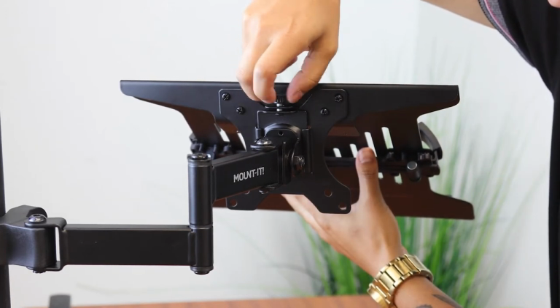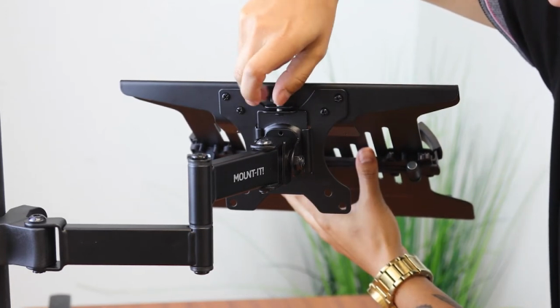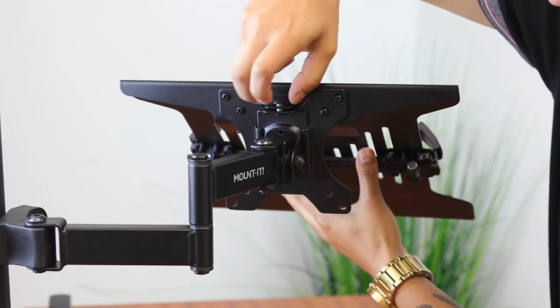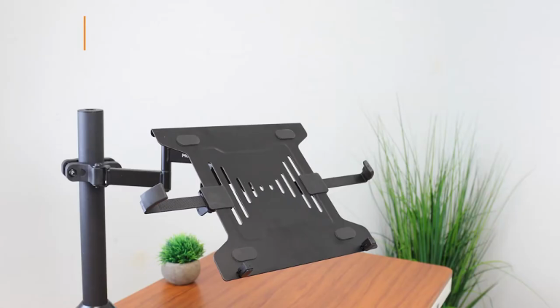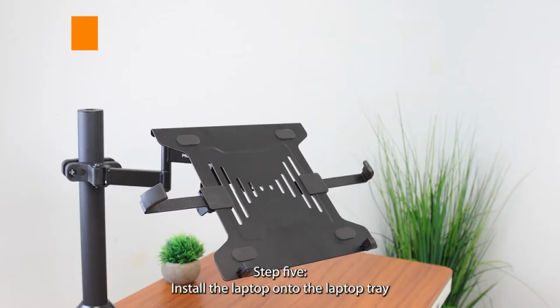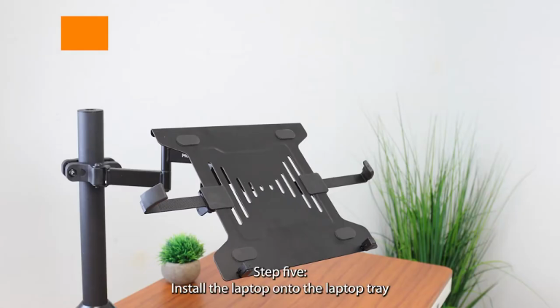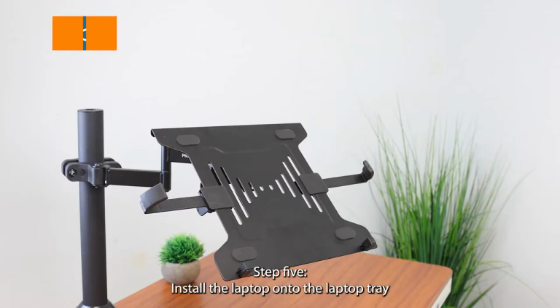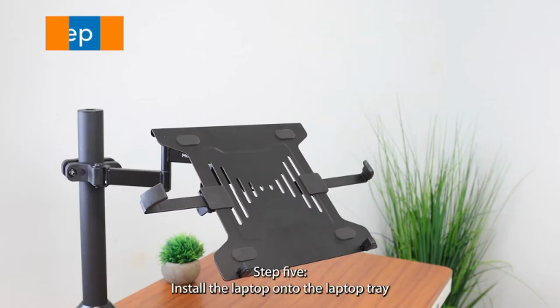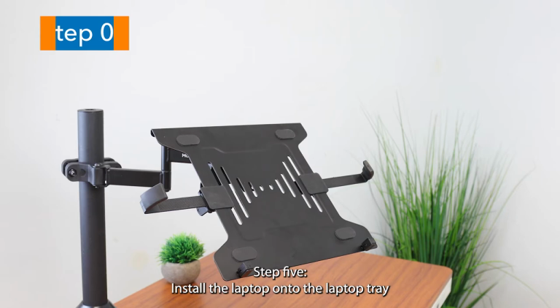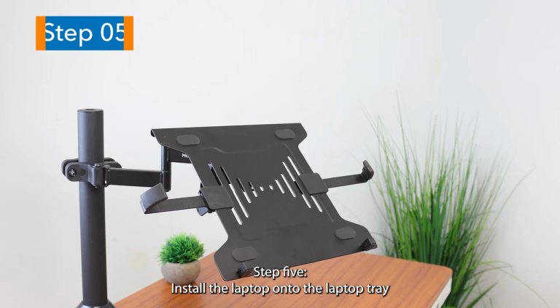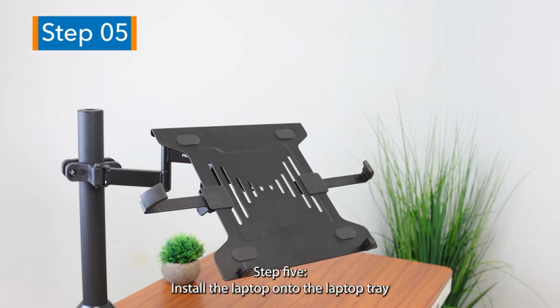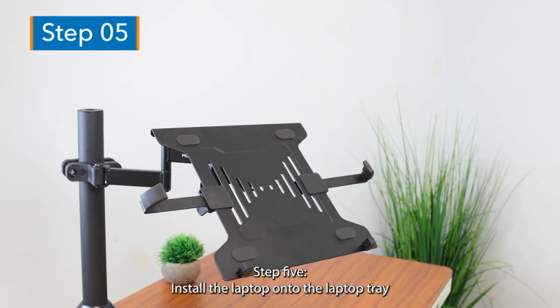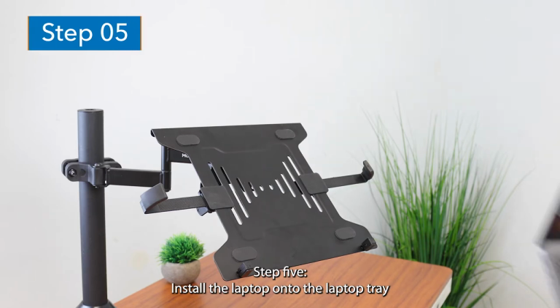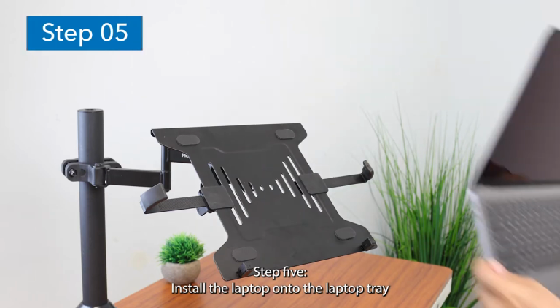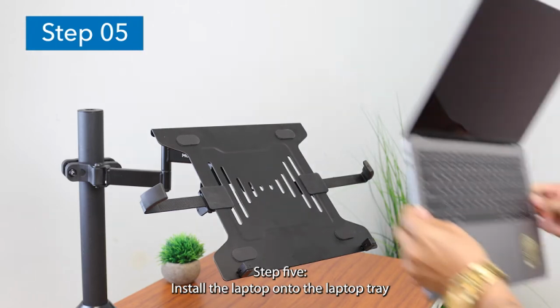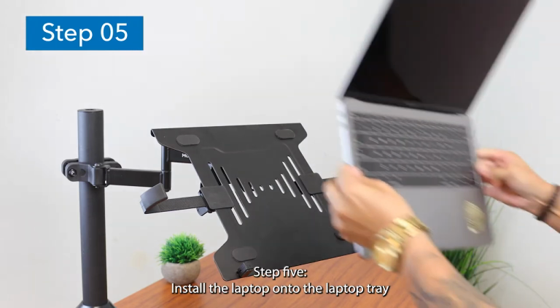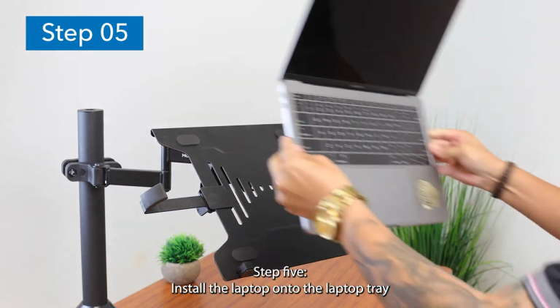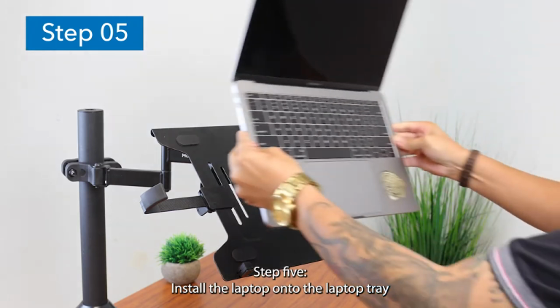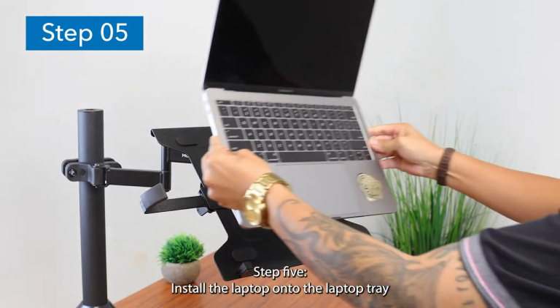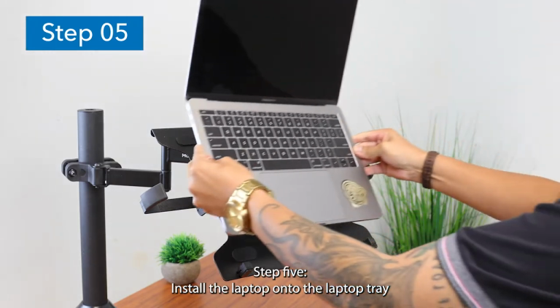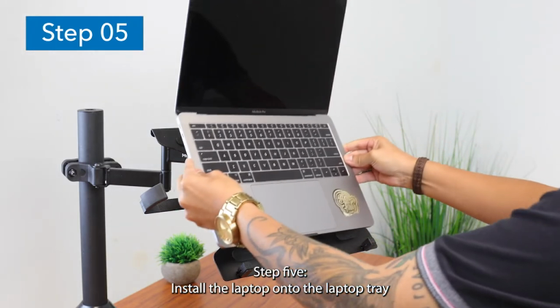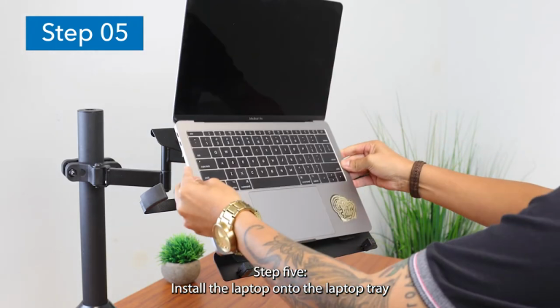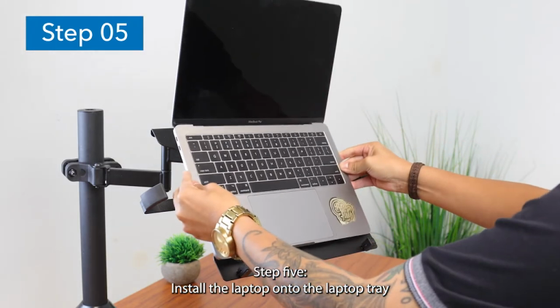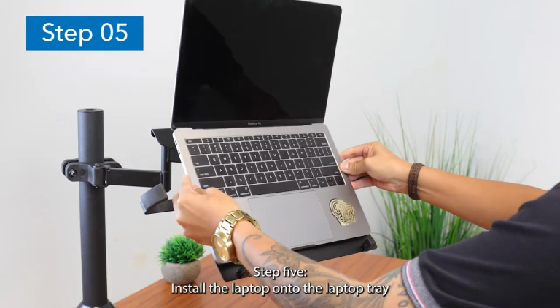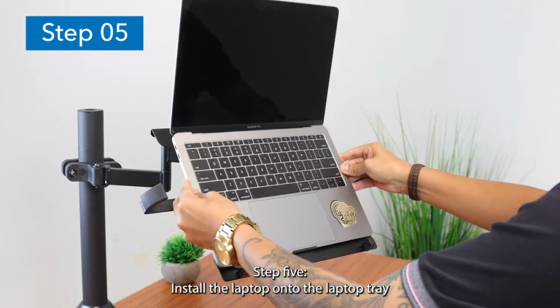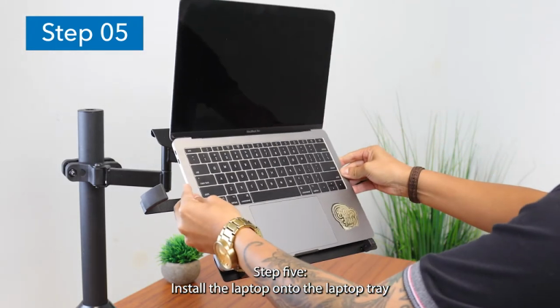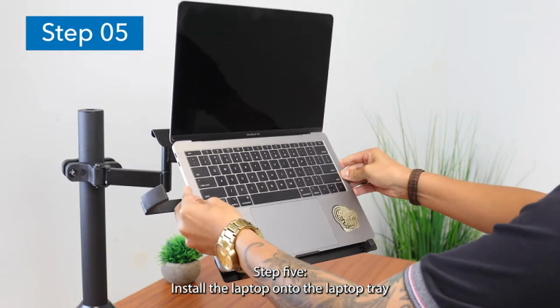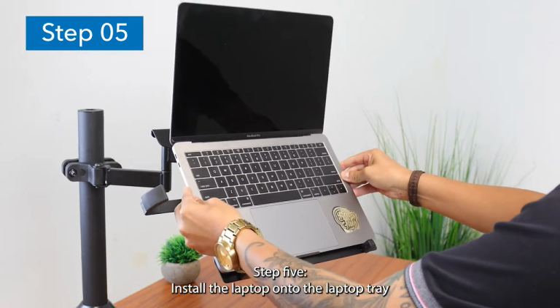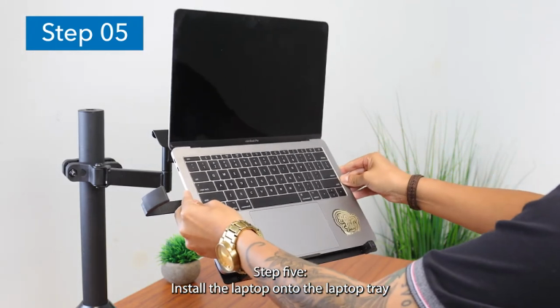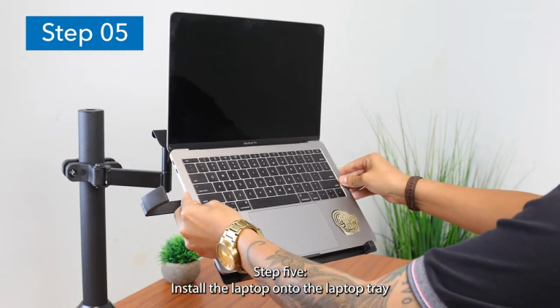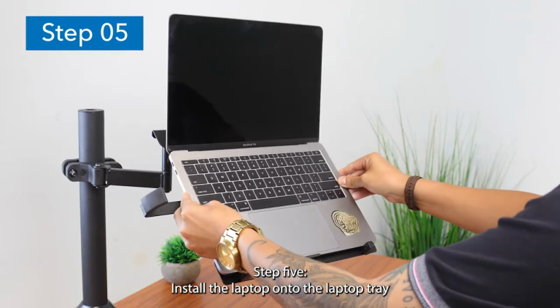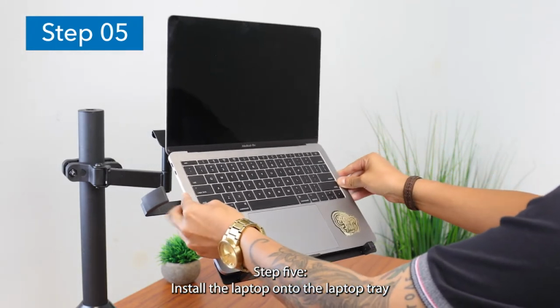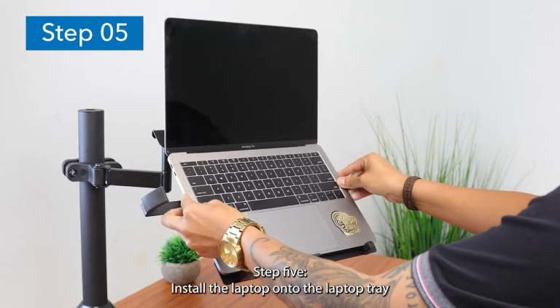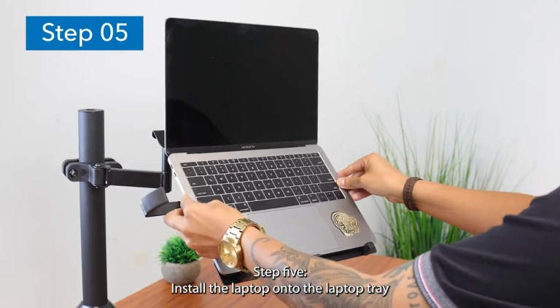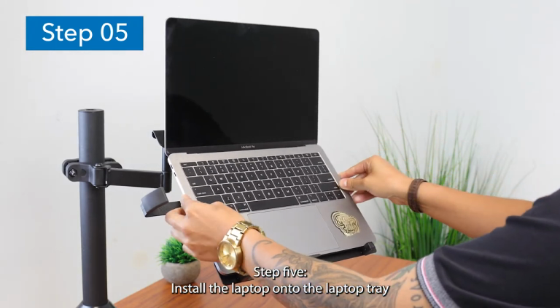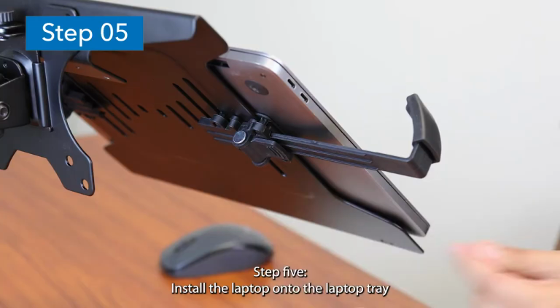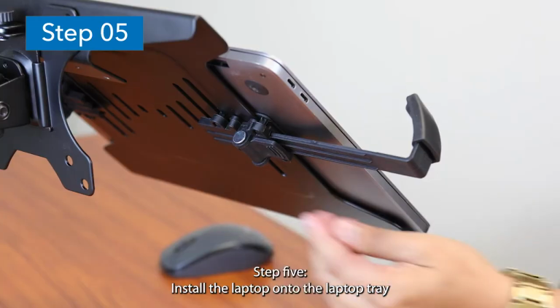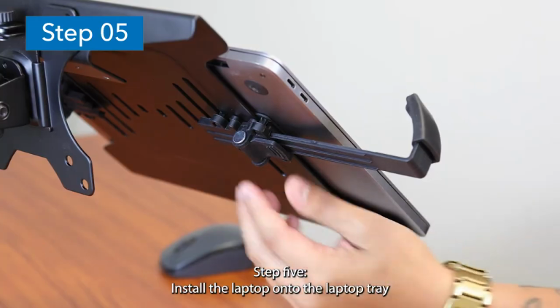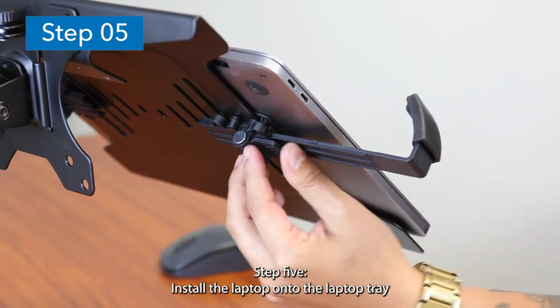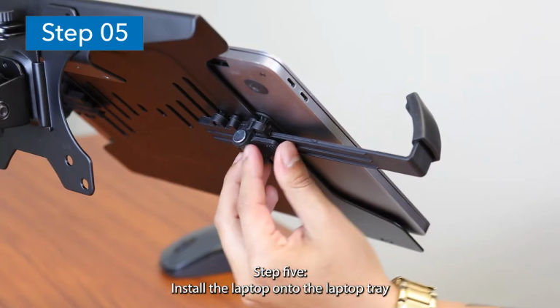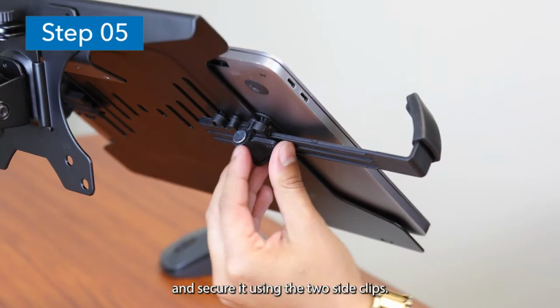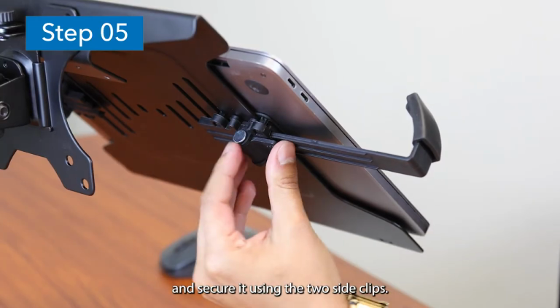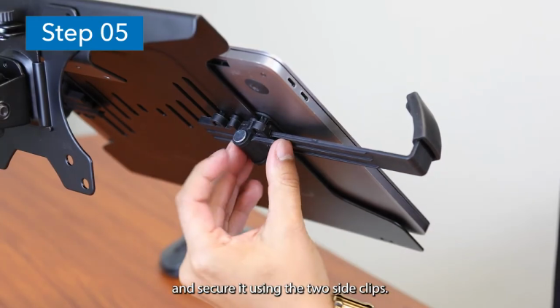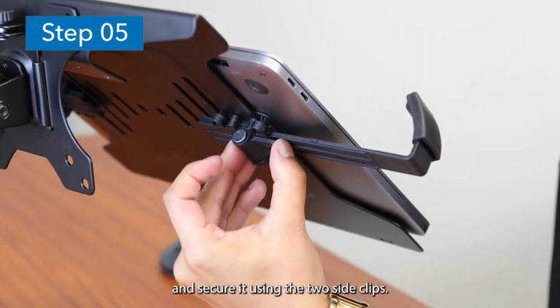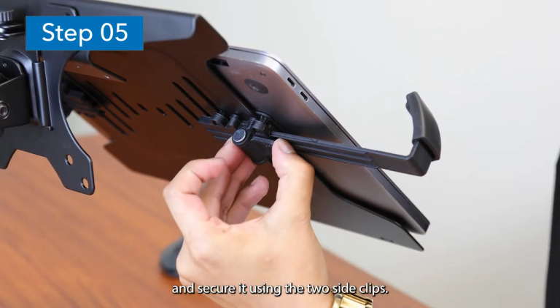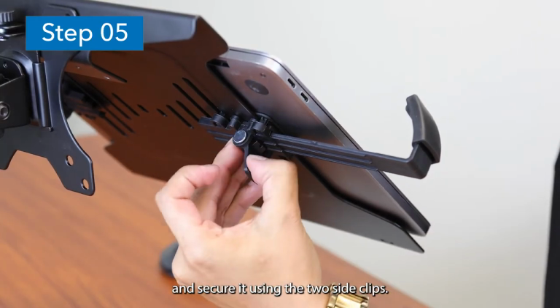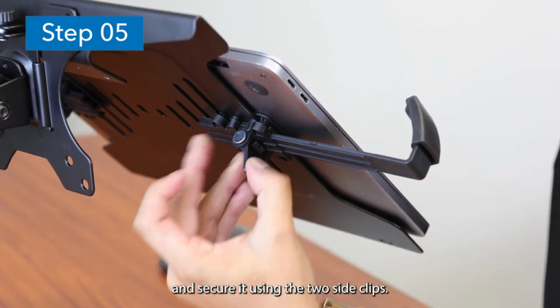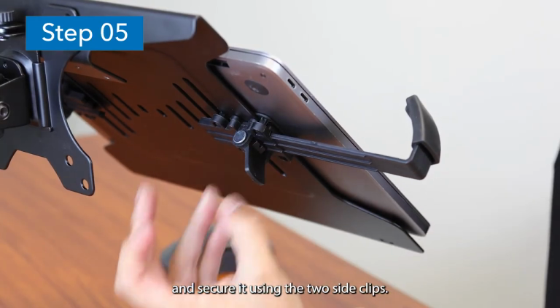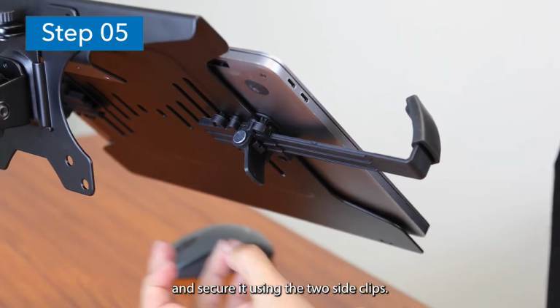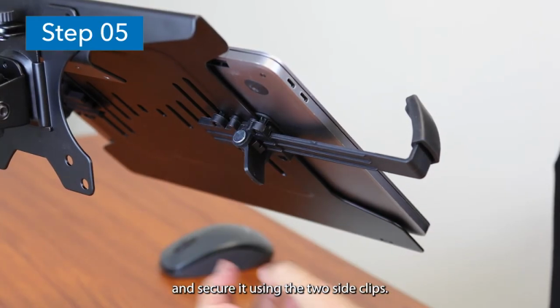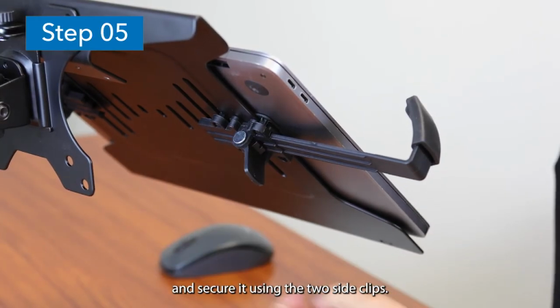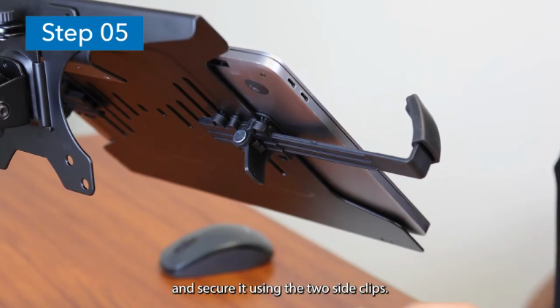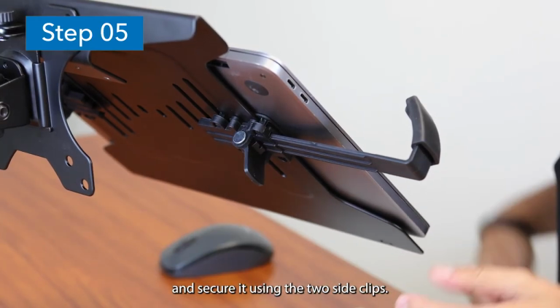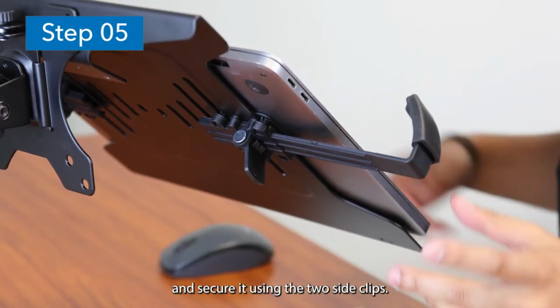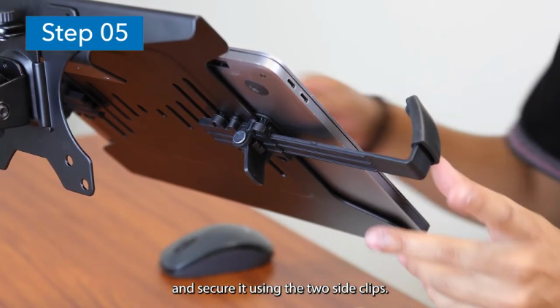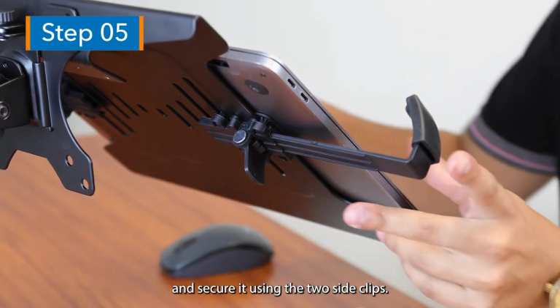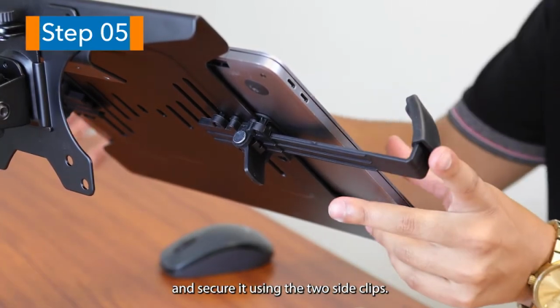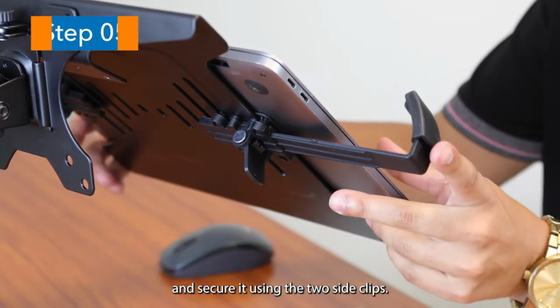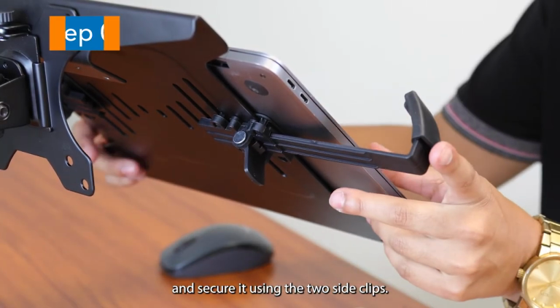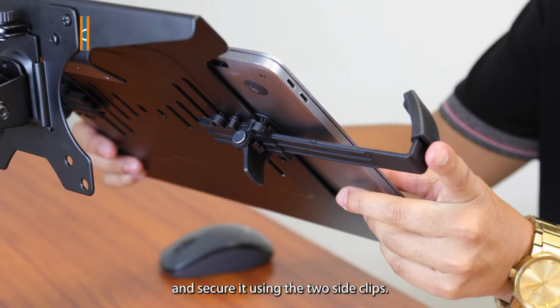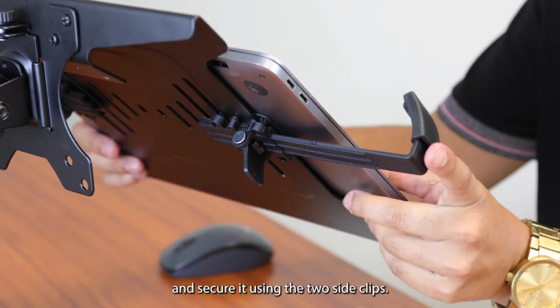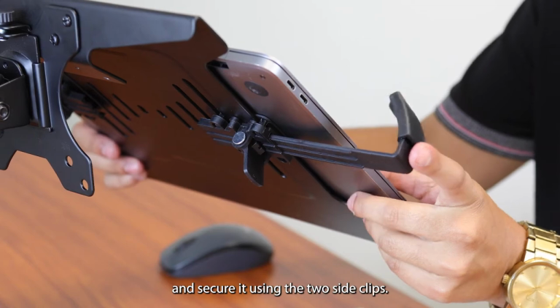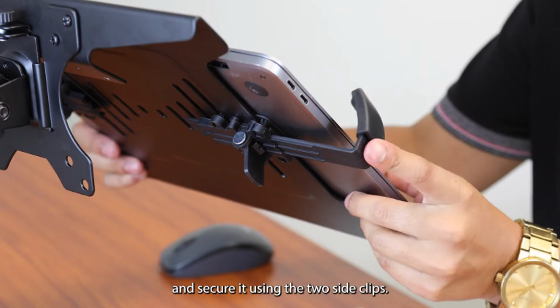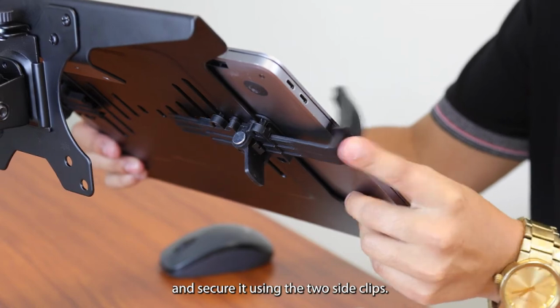Step 5: Install the laptop onto the laptop tray and secure it using the two side clips.